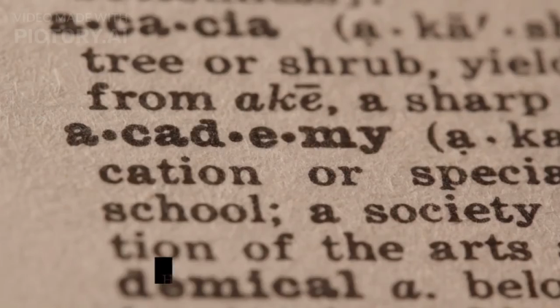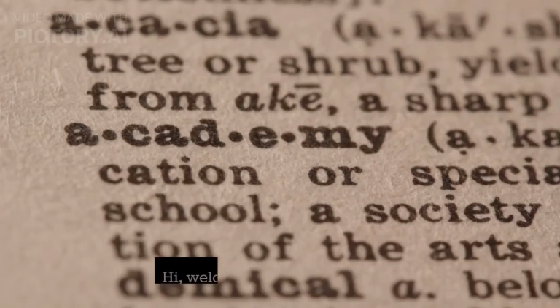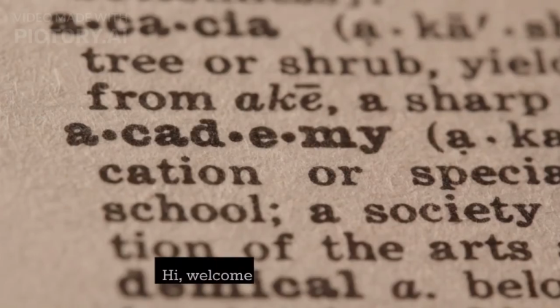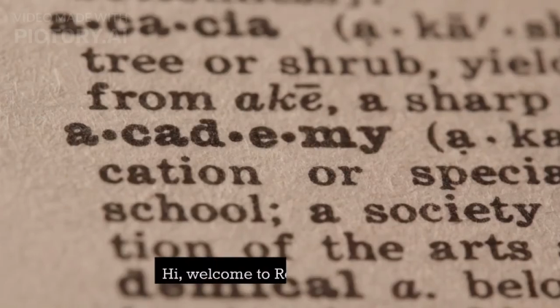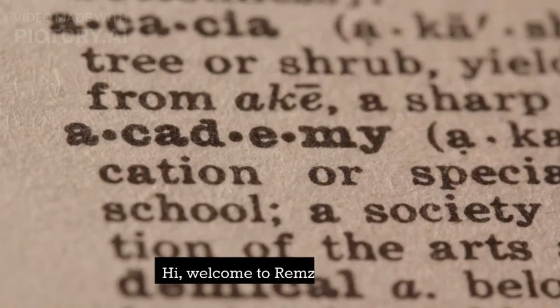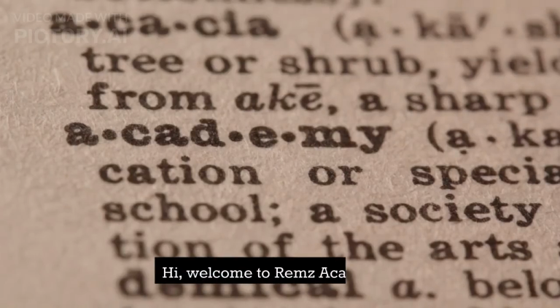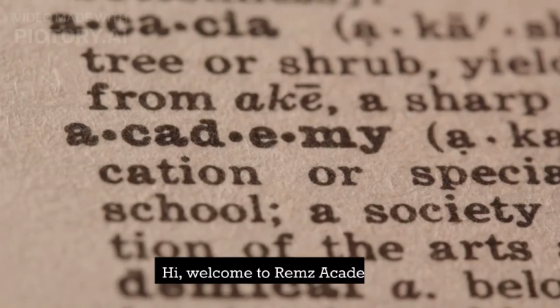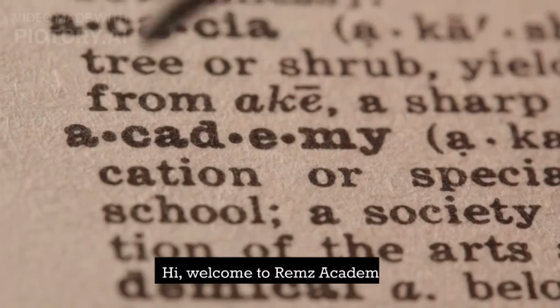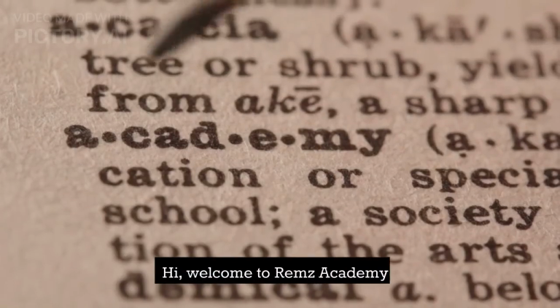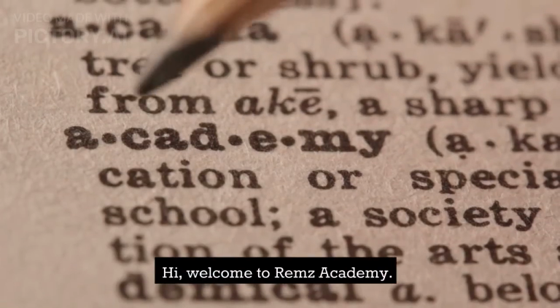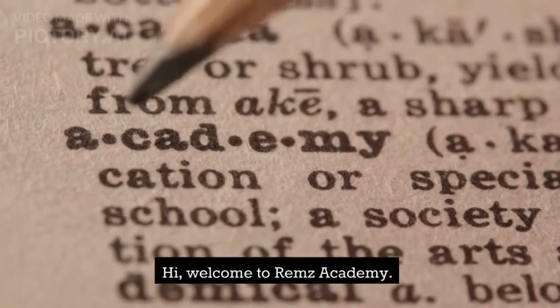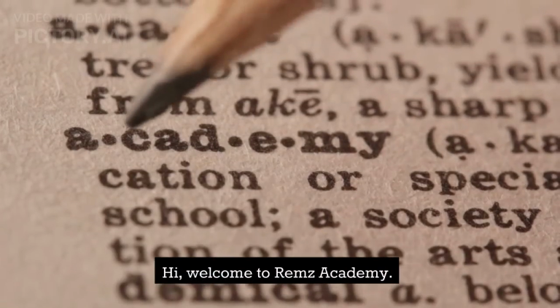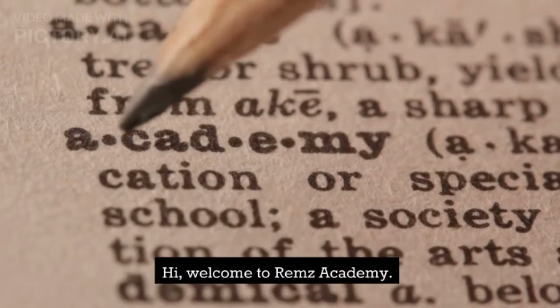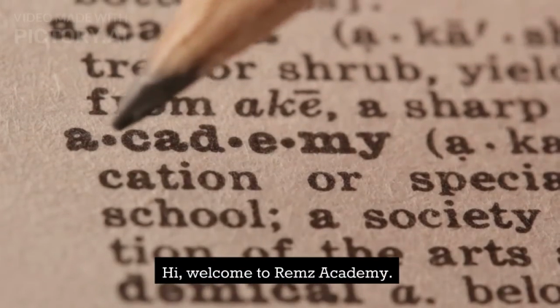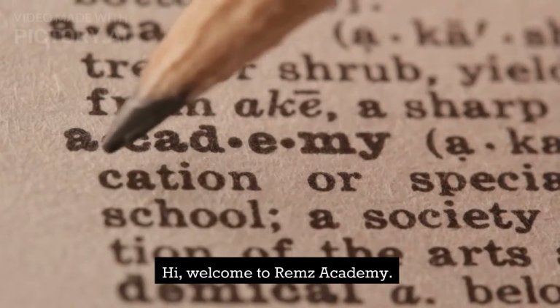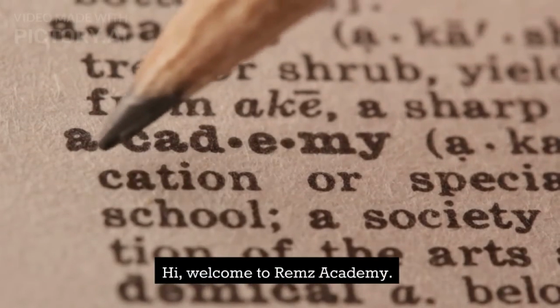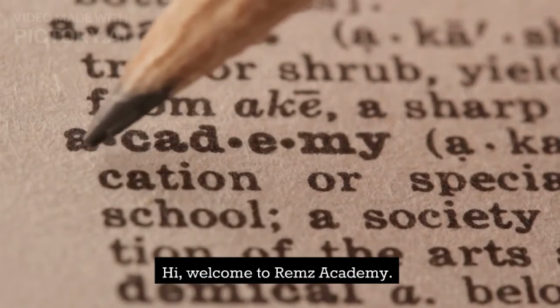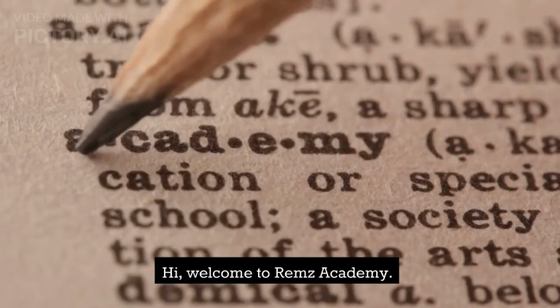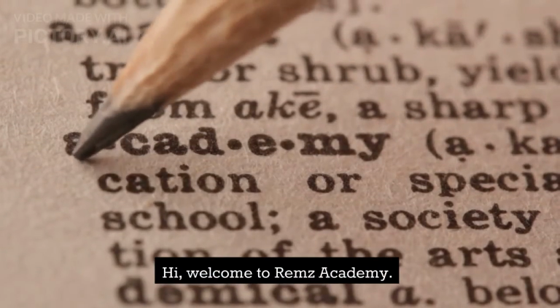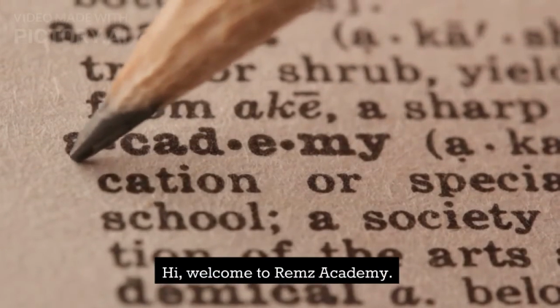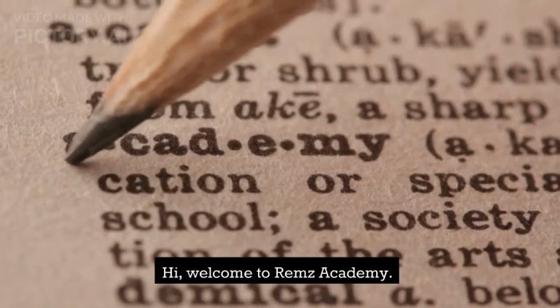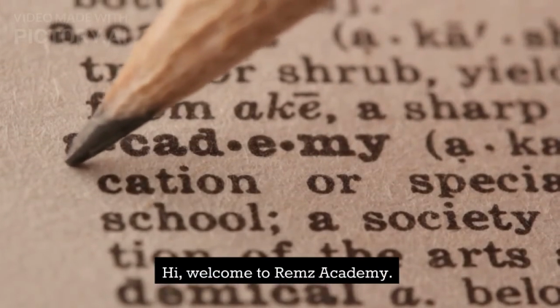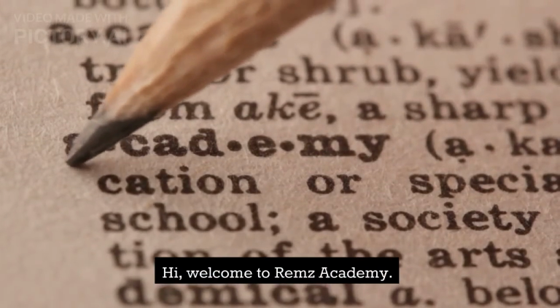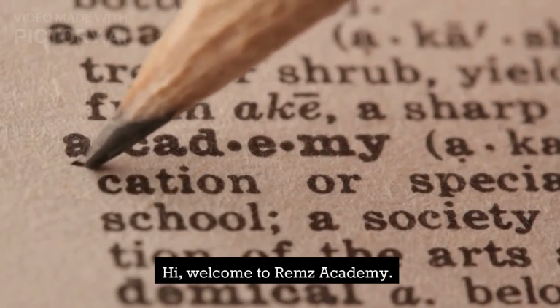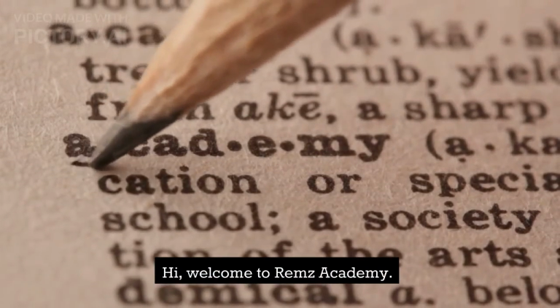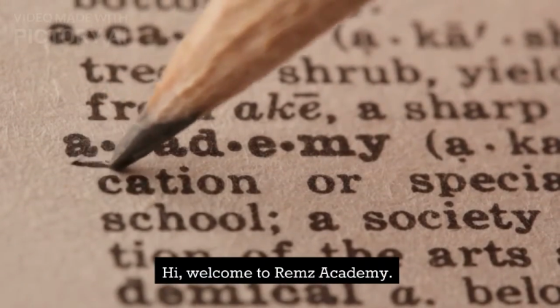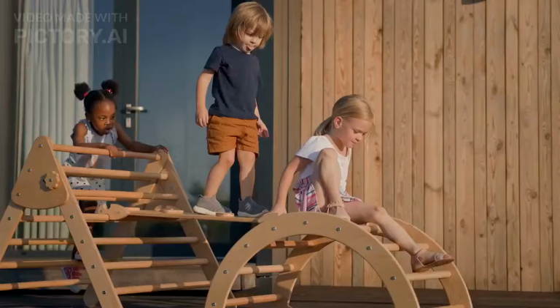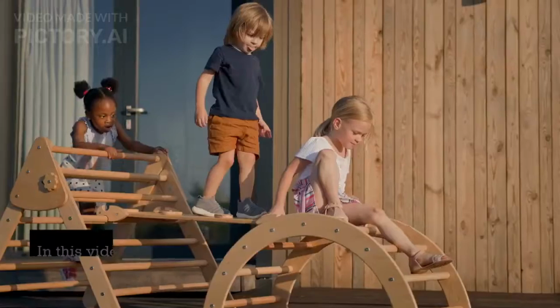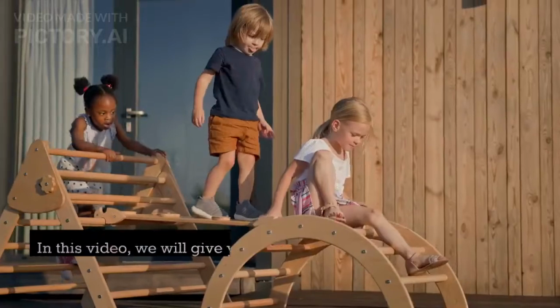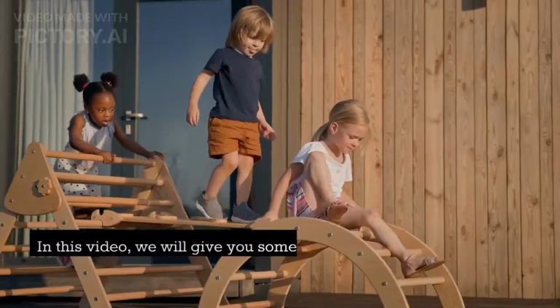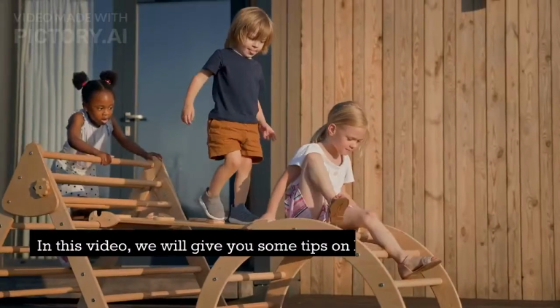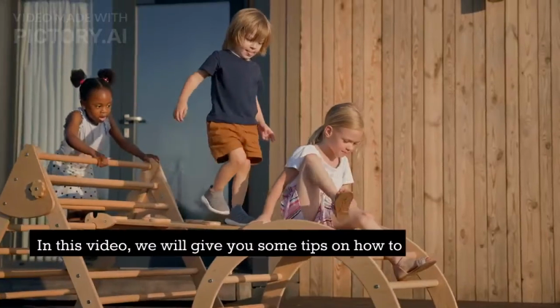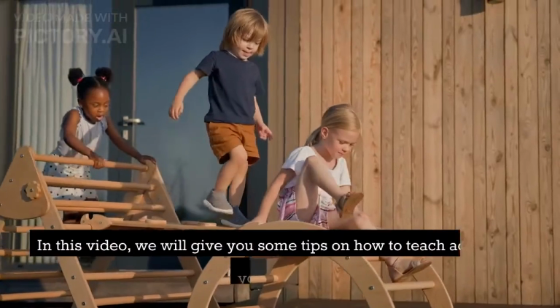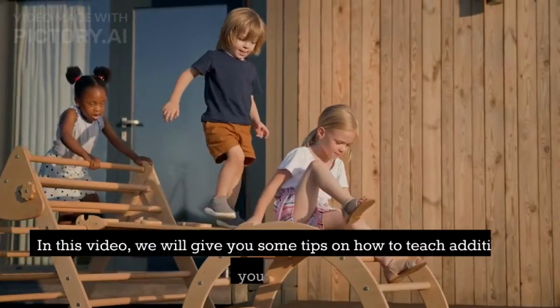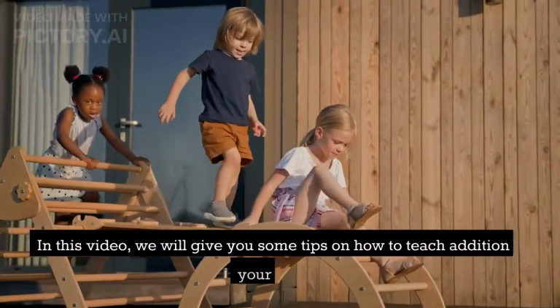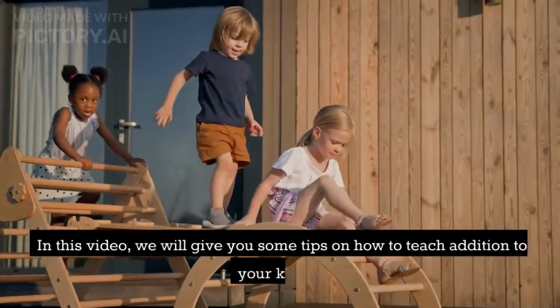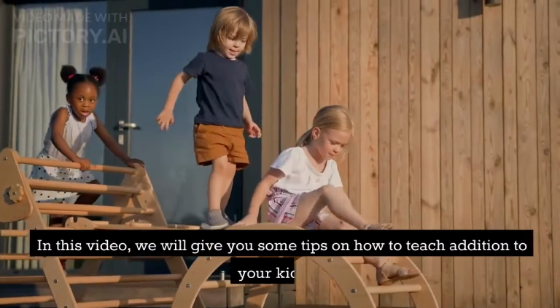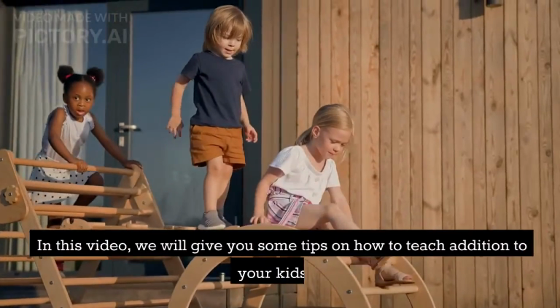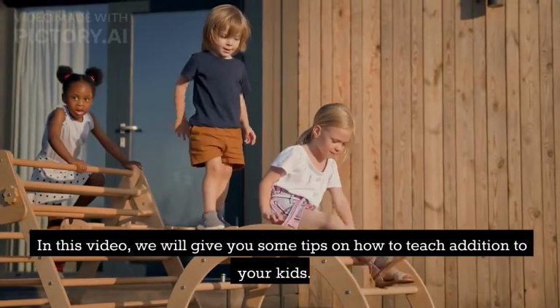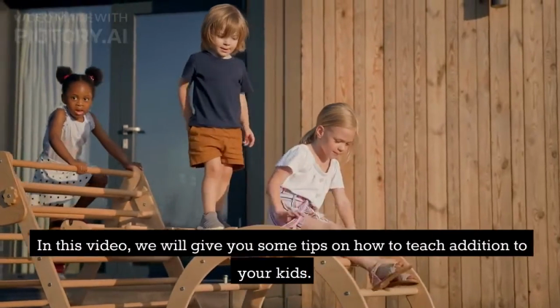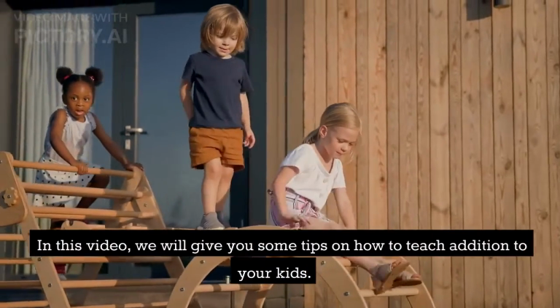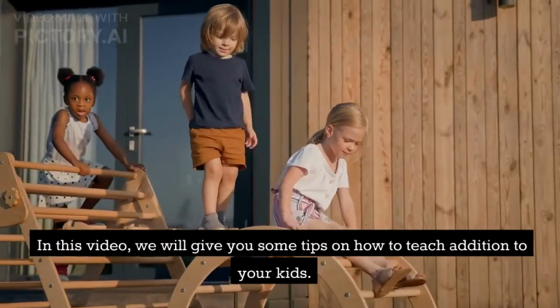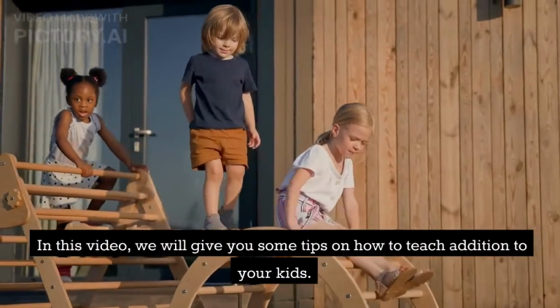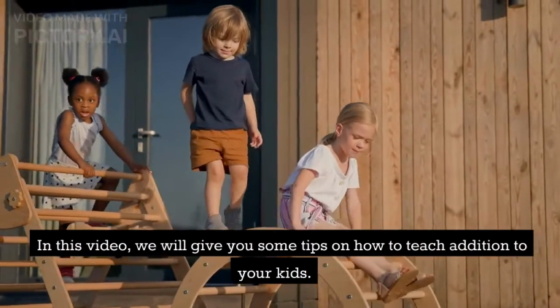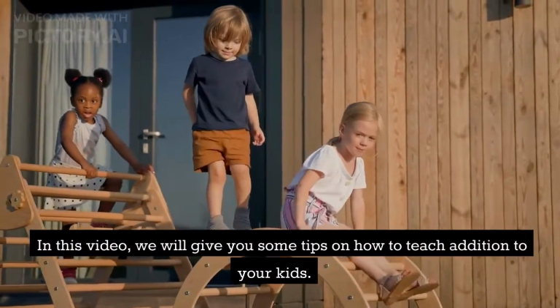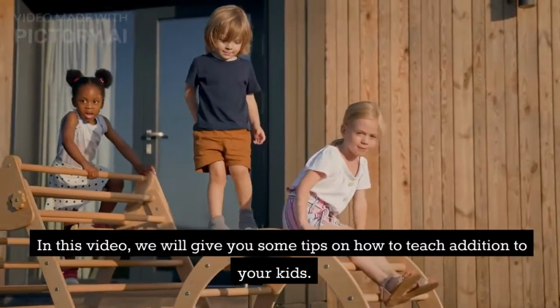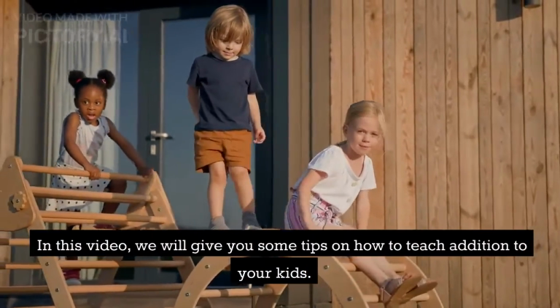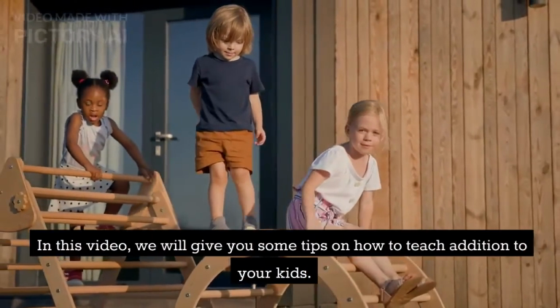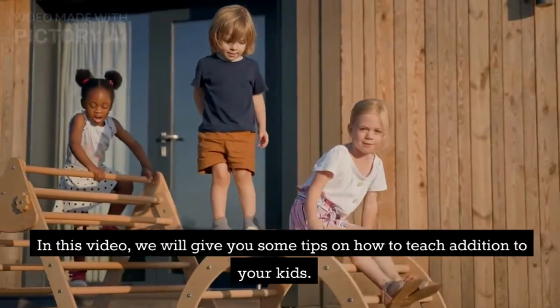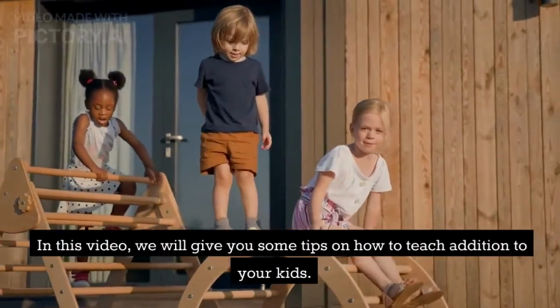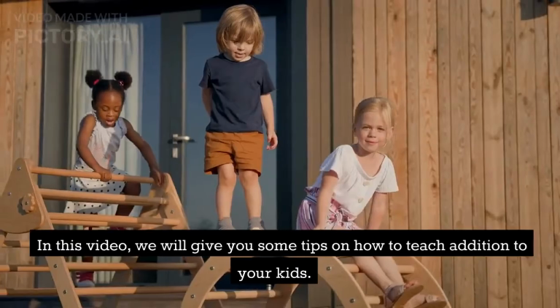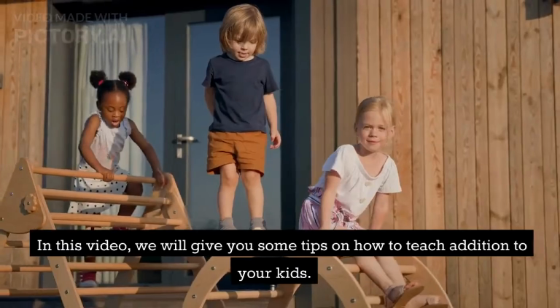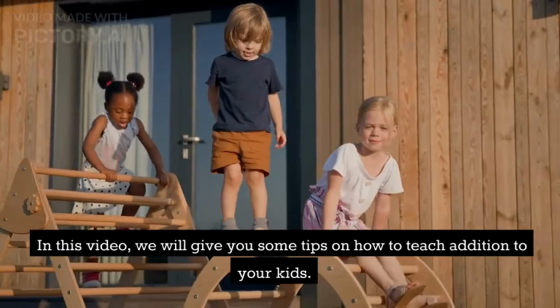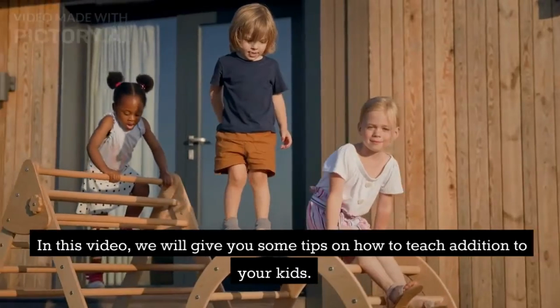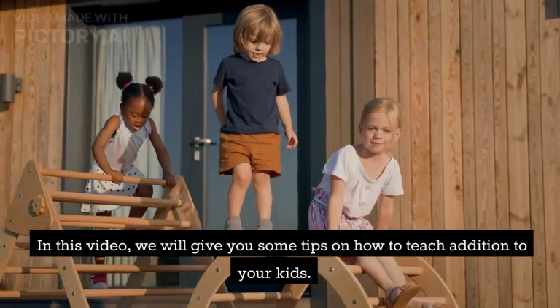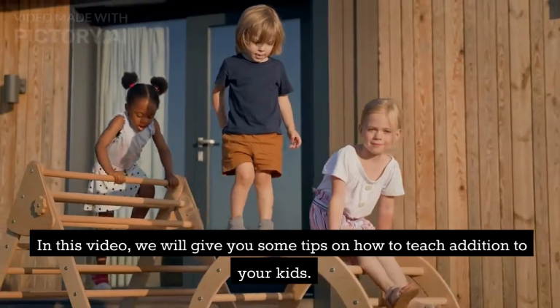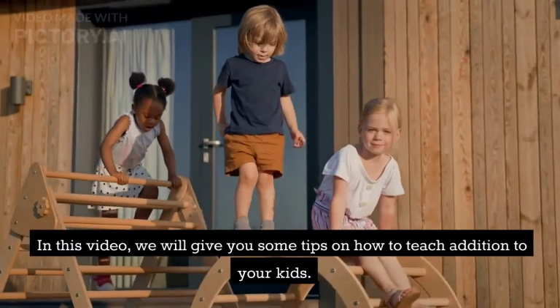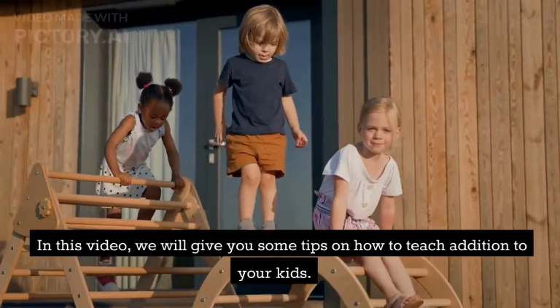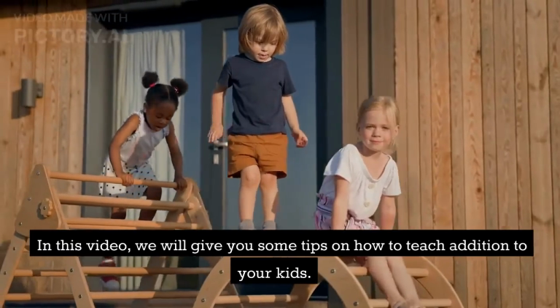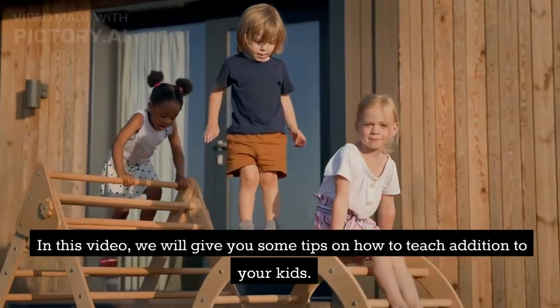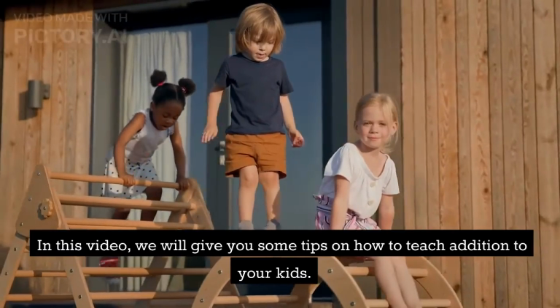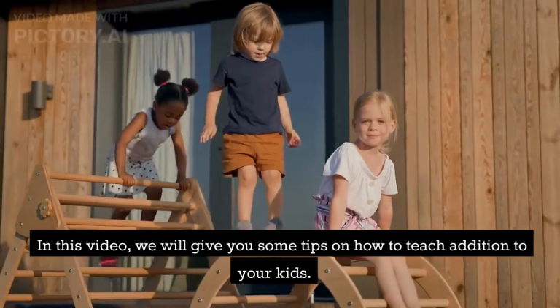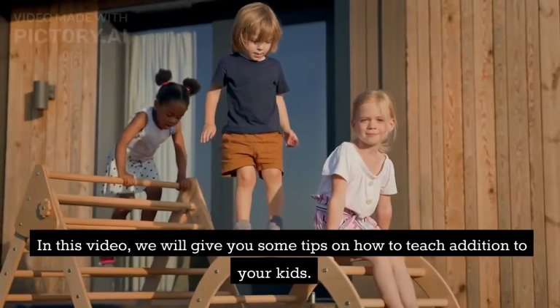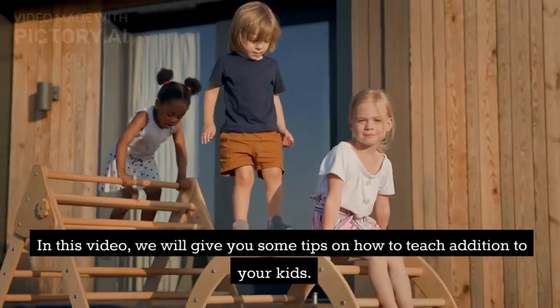Welcome to Reams Academy. In this video, we will give you some tips on how to teach addition to your kids.